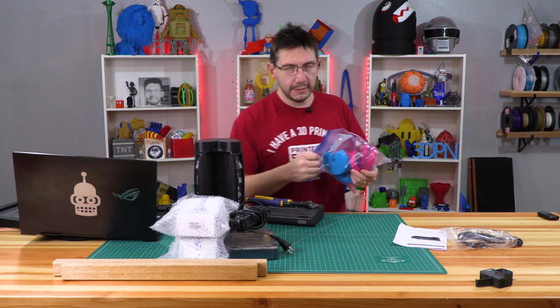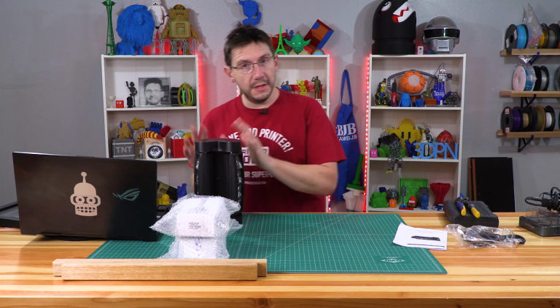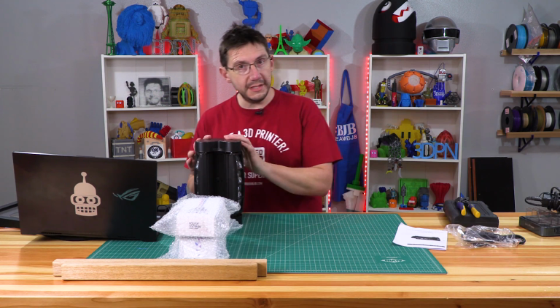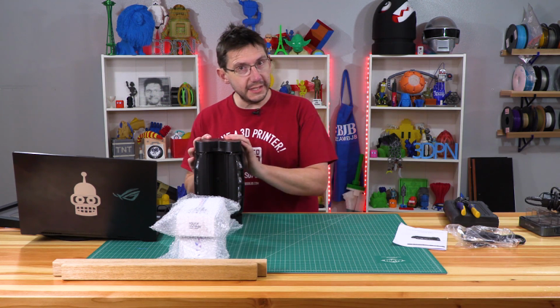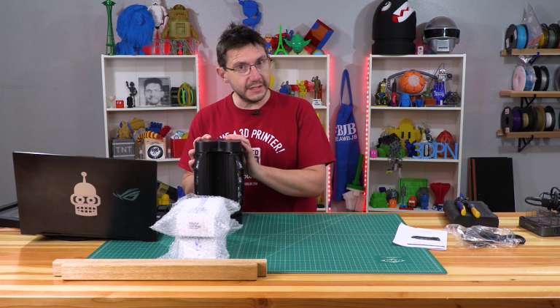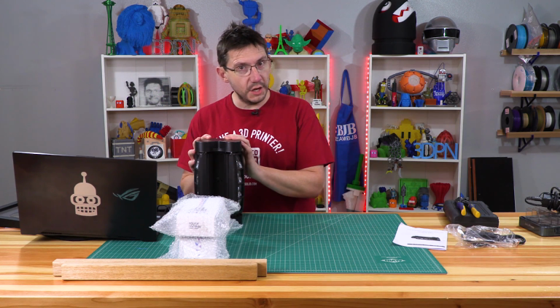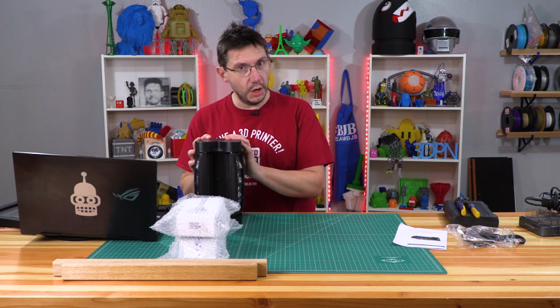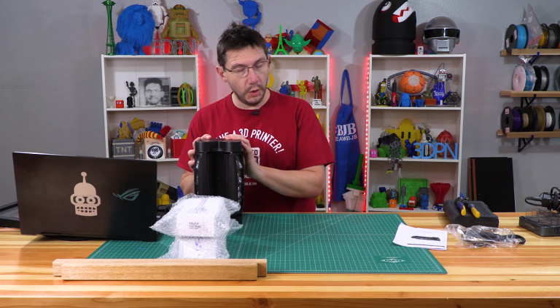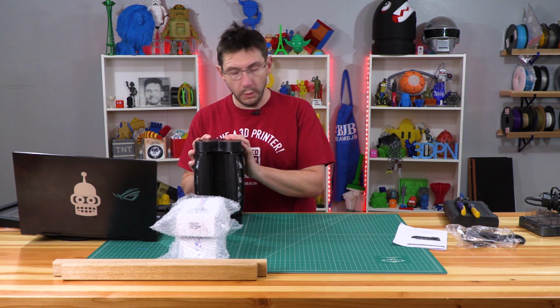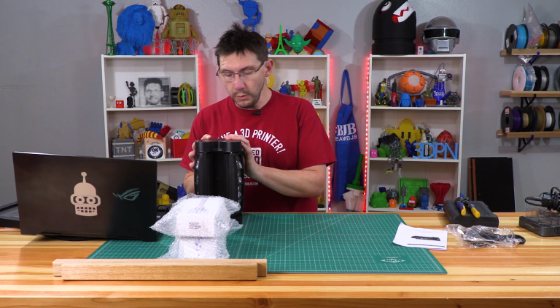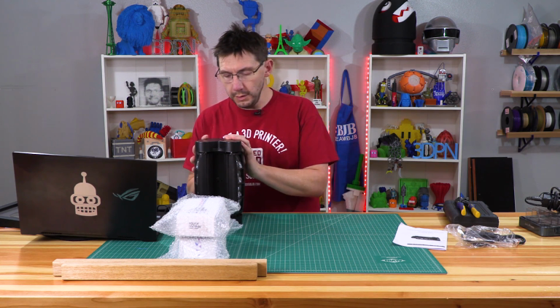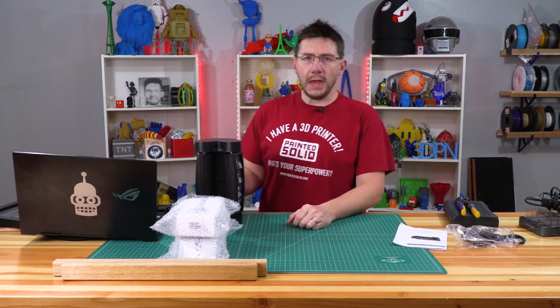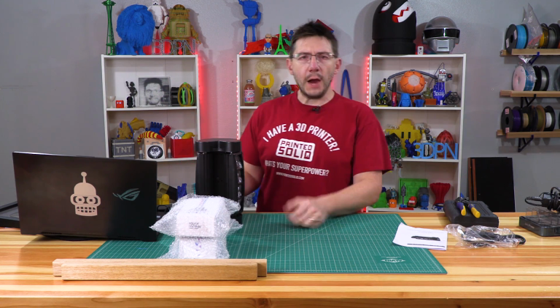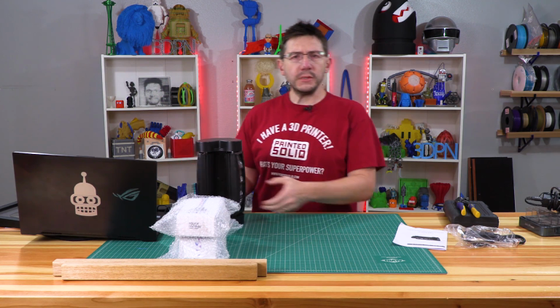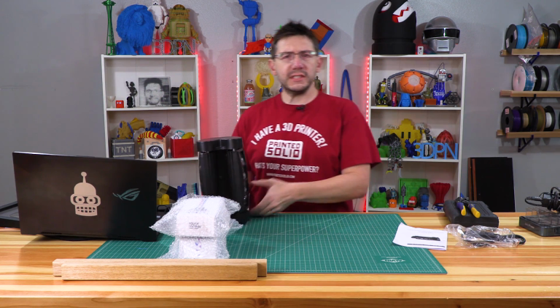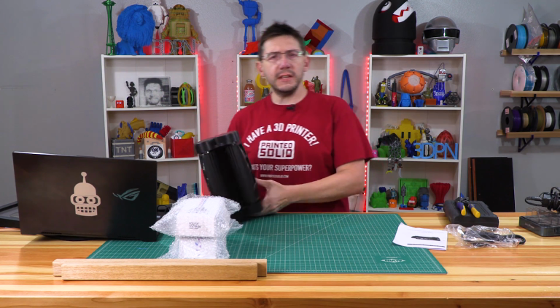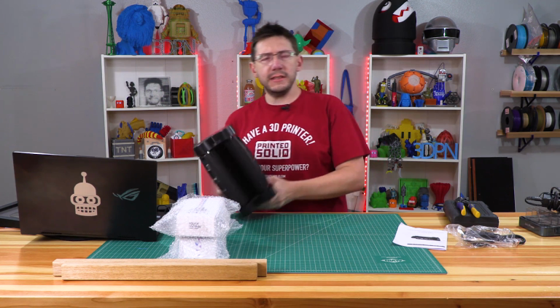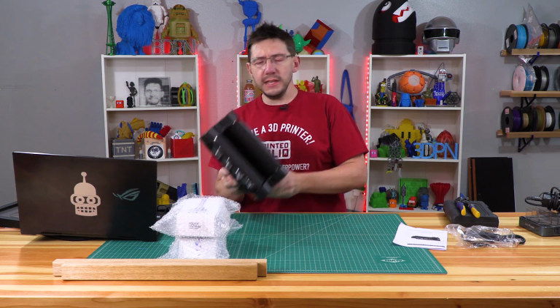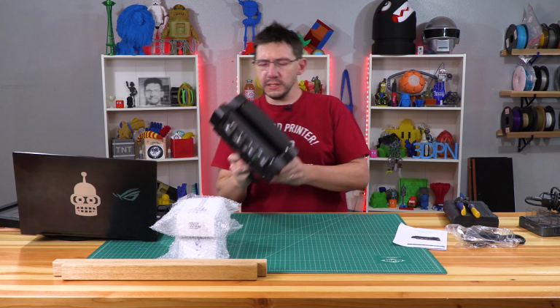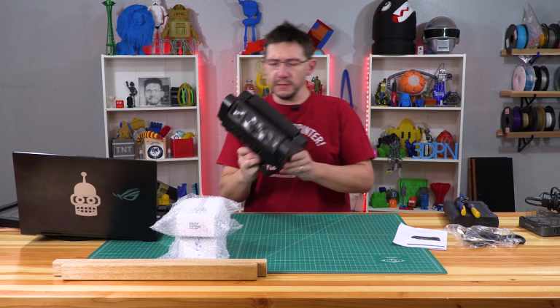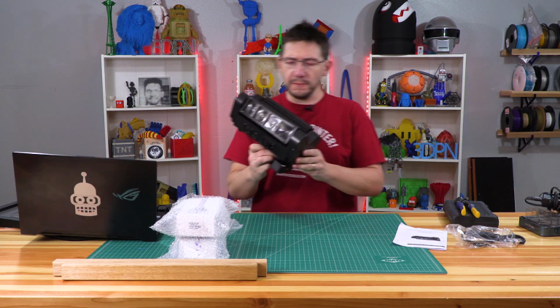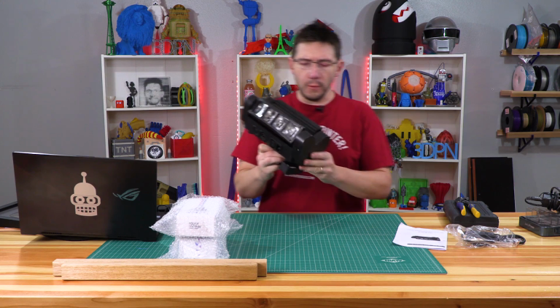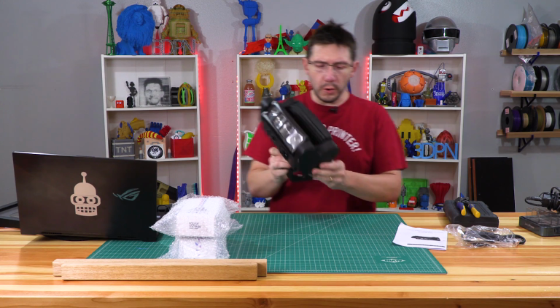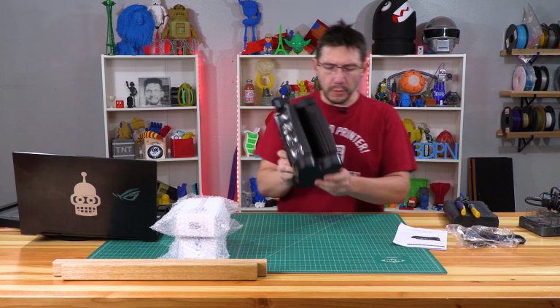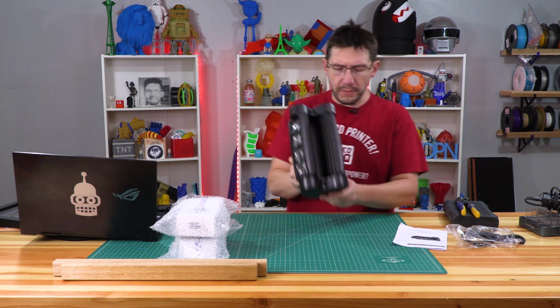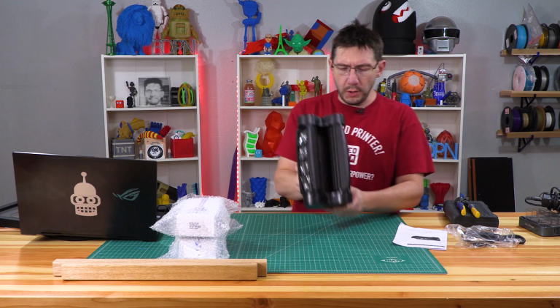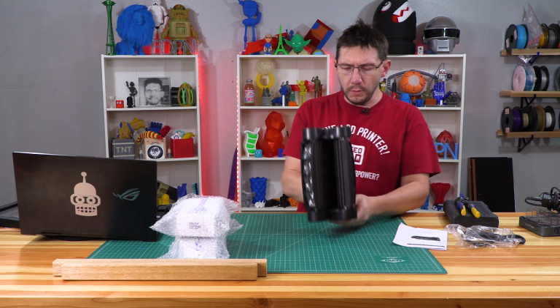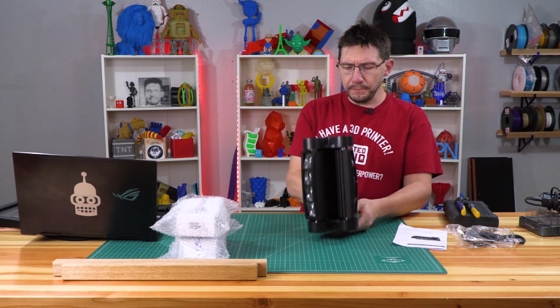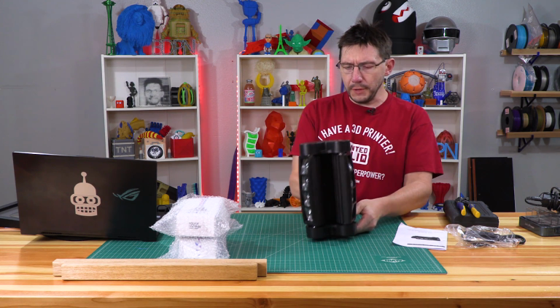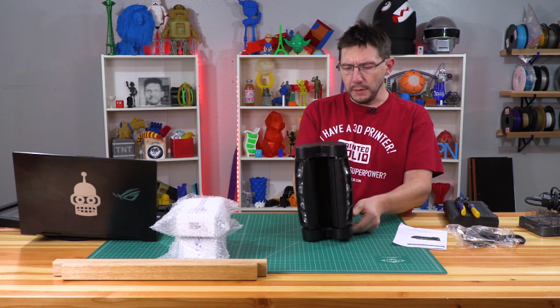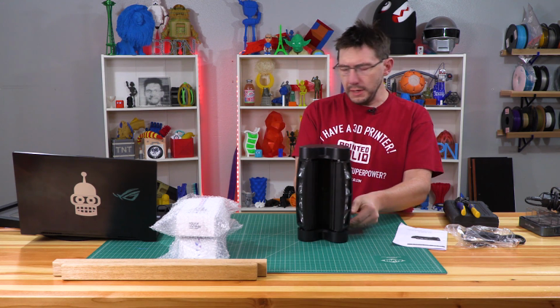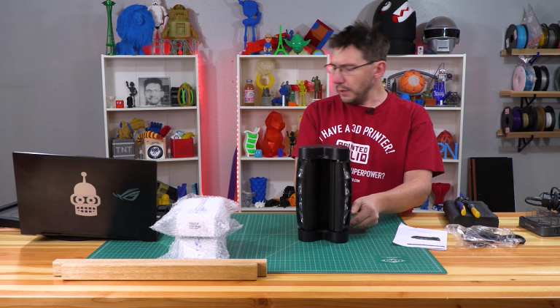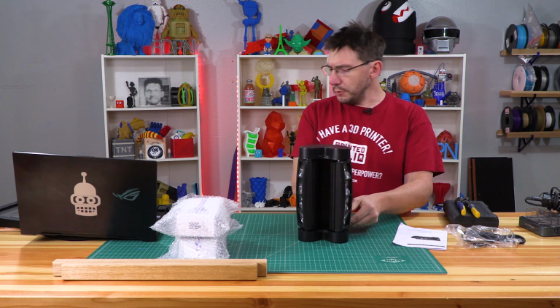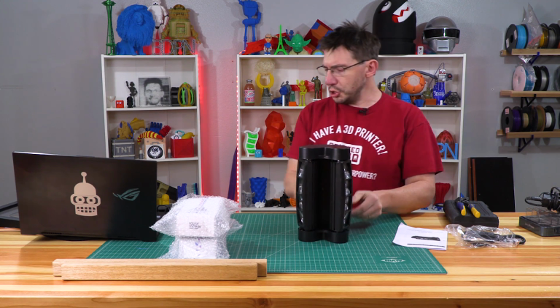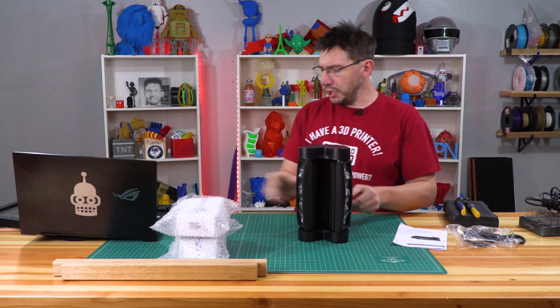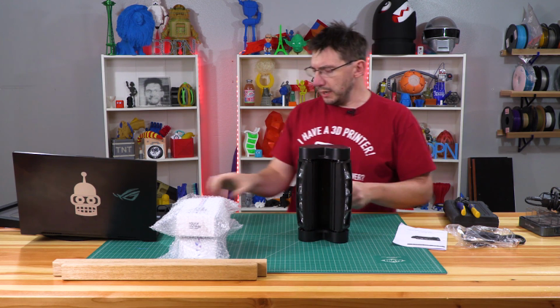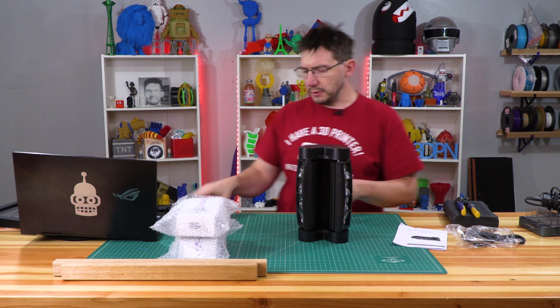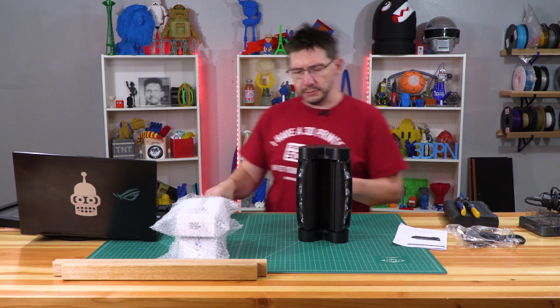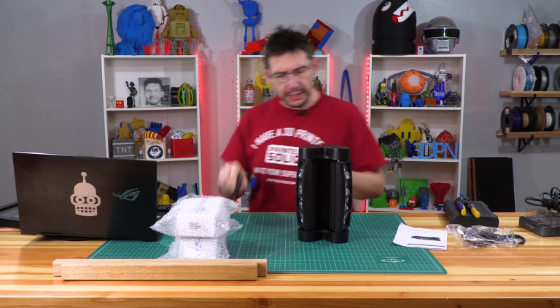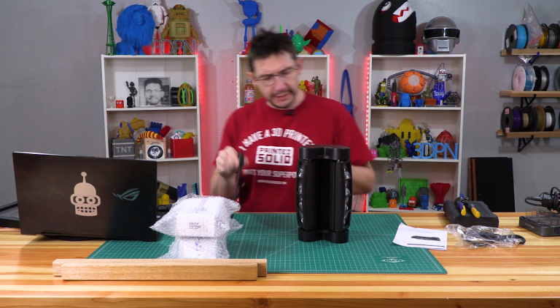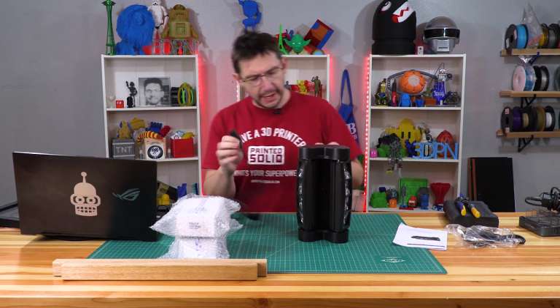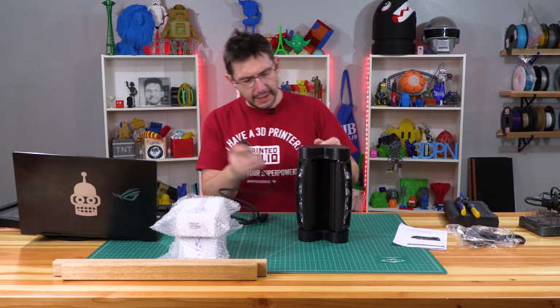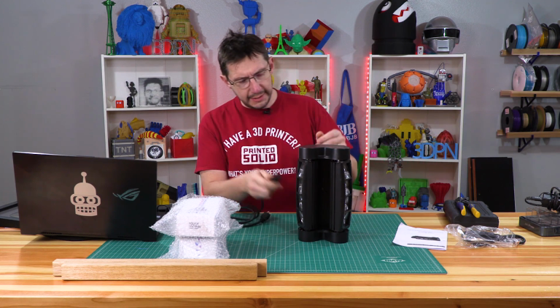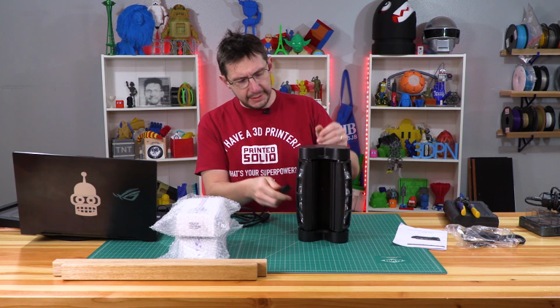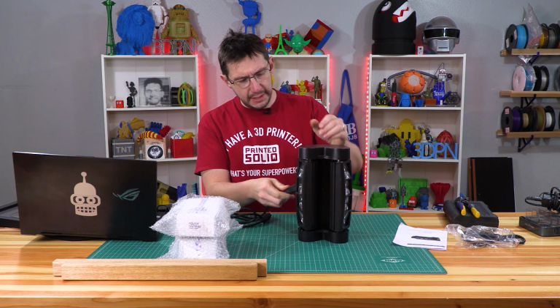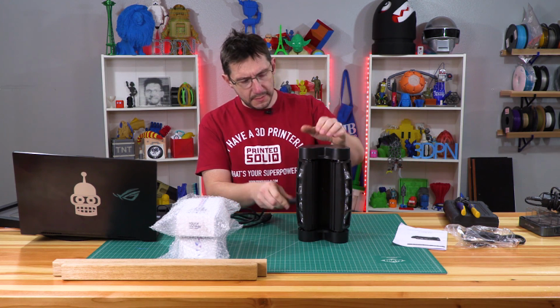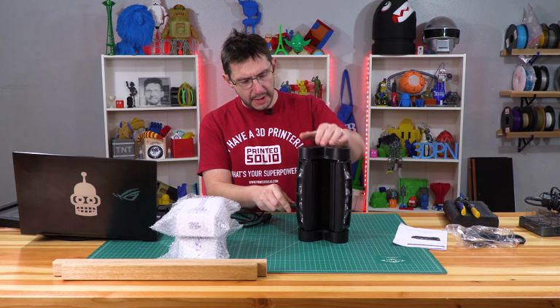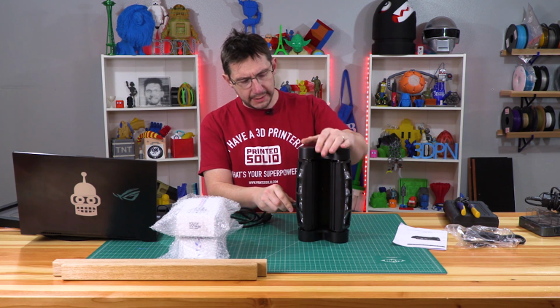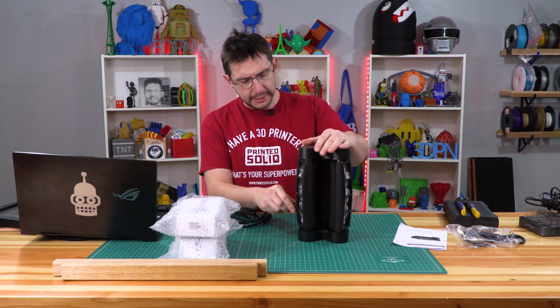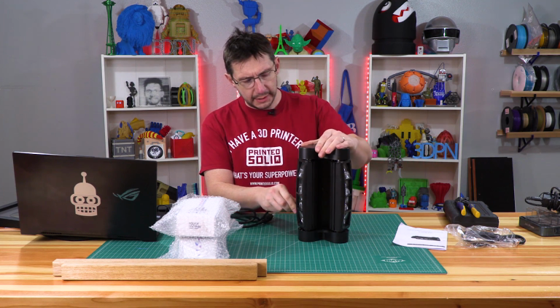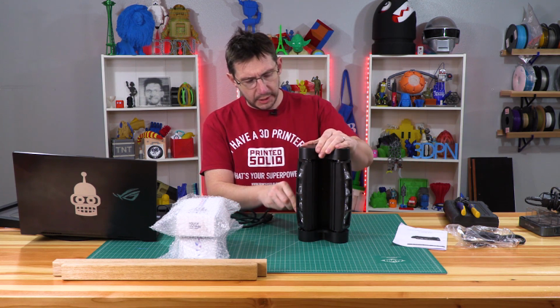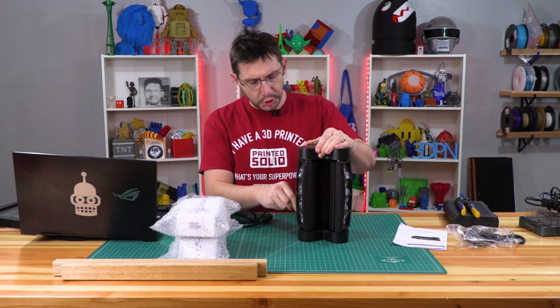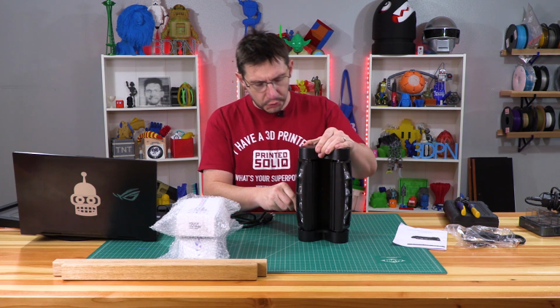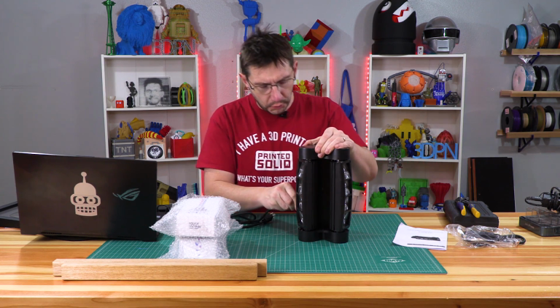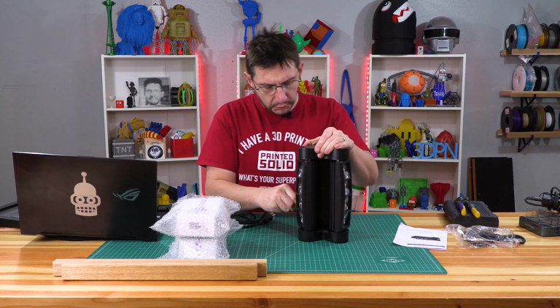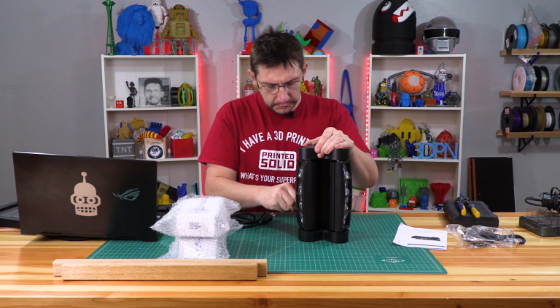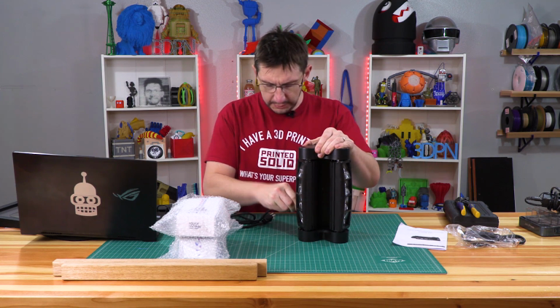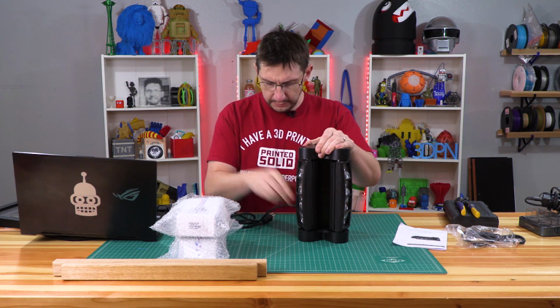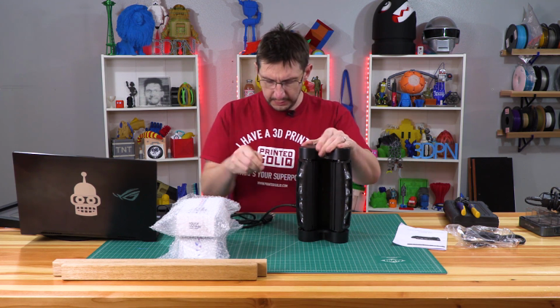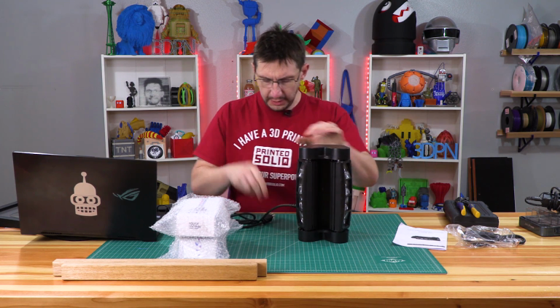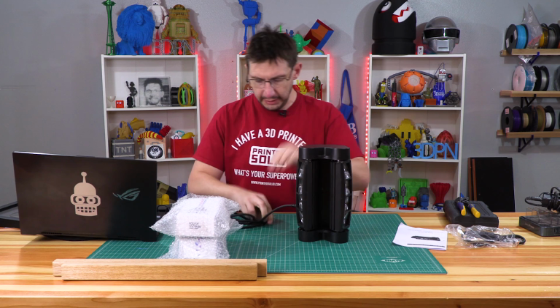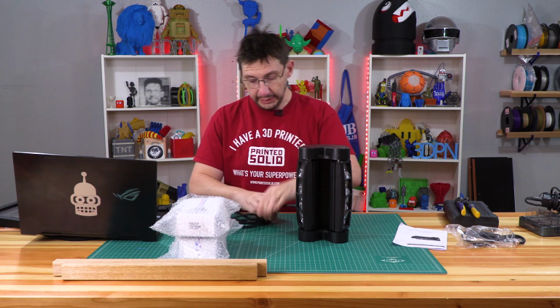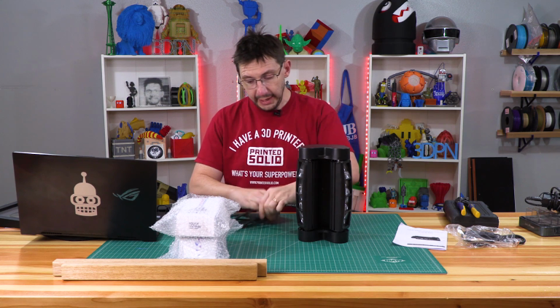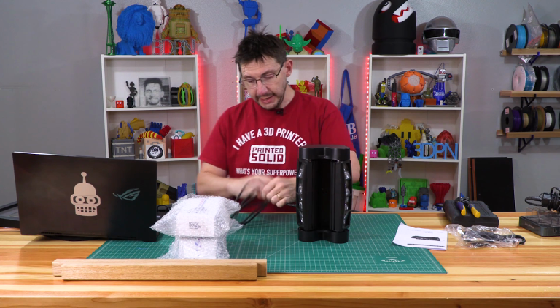This is new — I was sent this for review on the other channel. It is a DMX-controlled light.